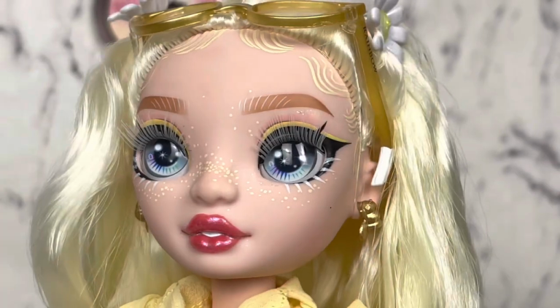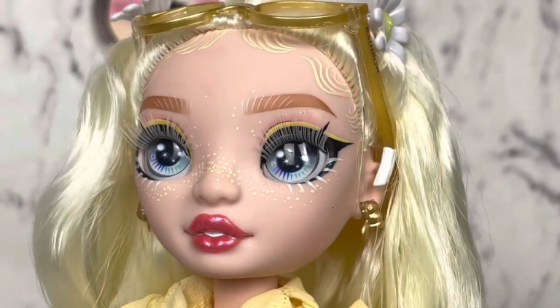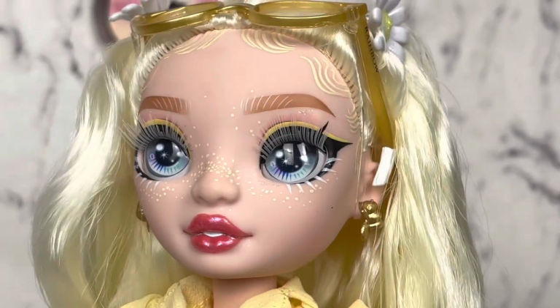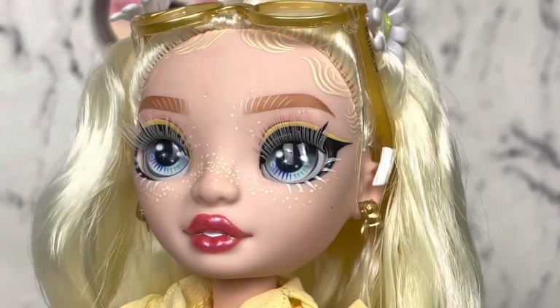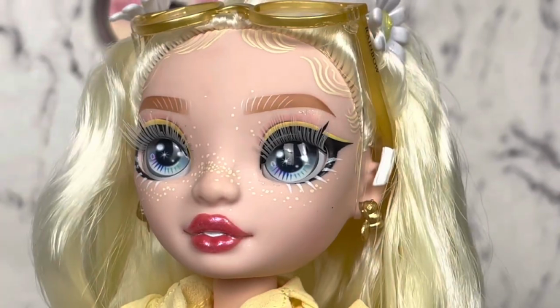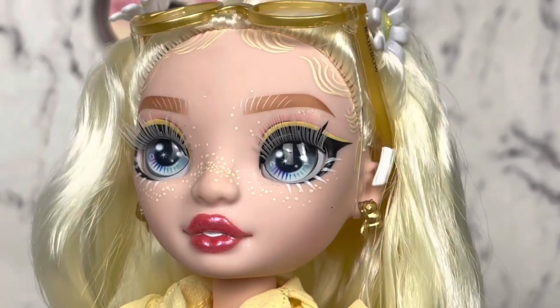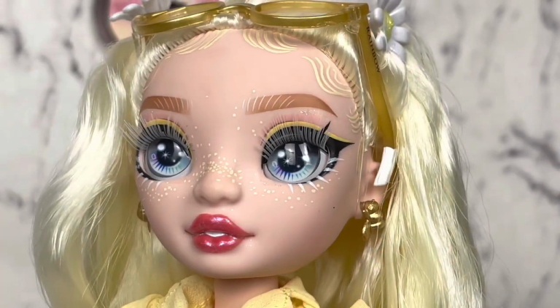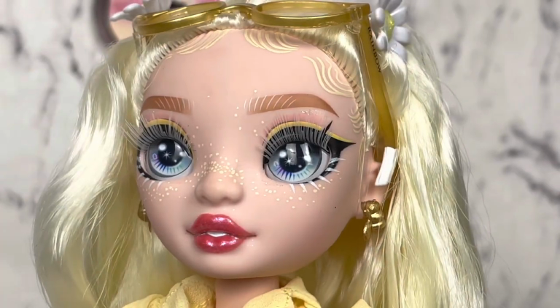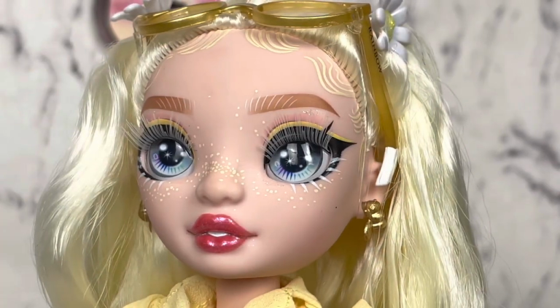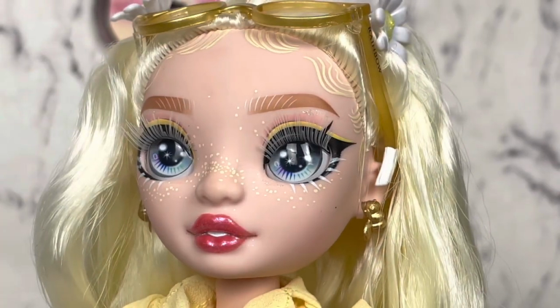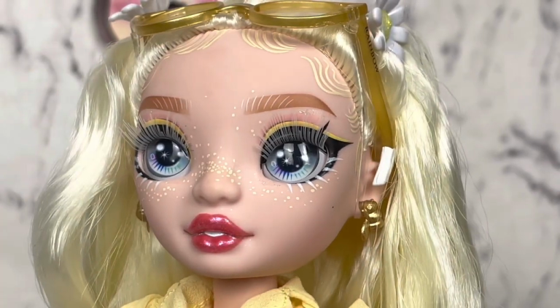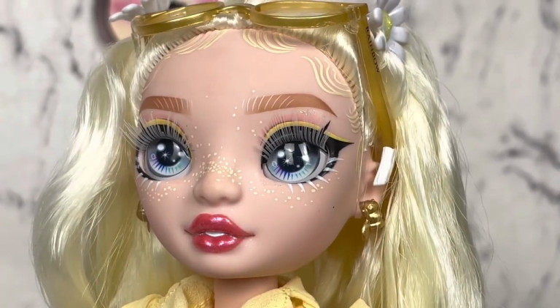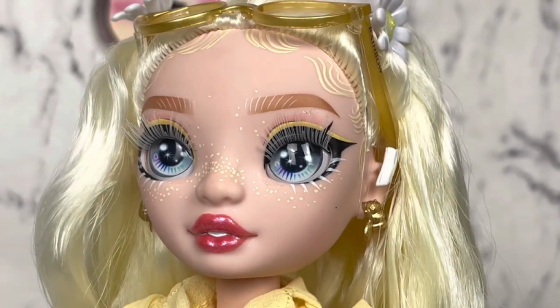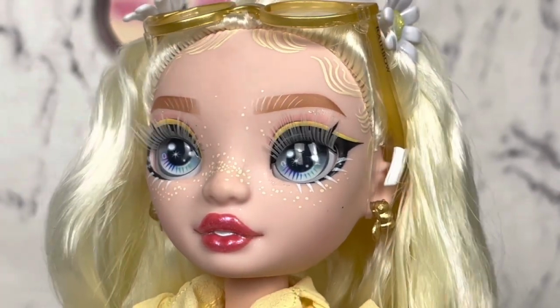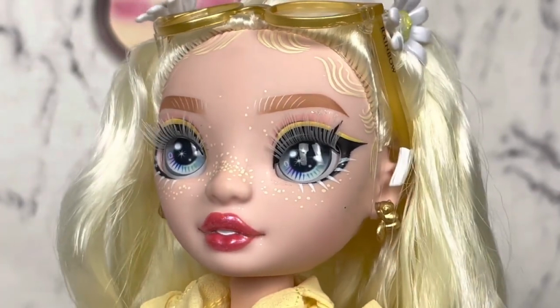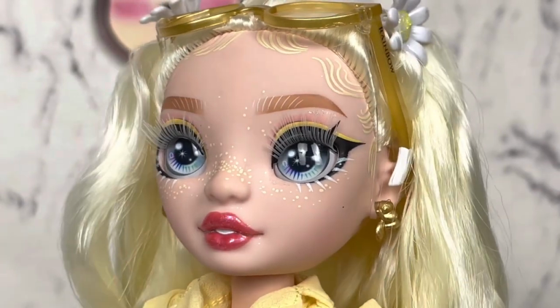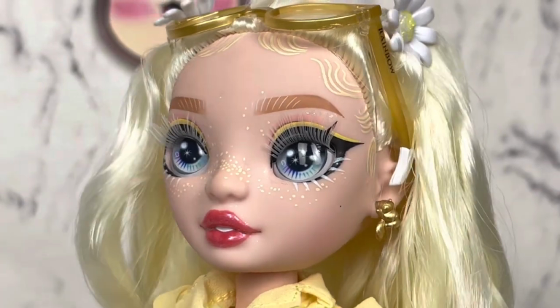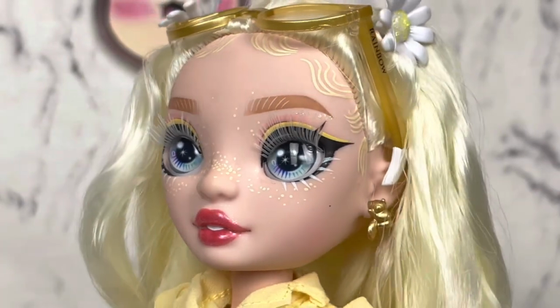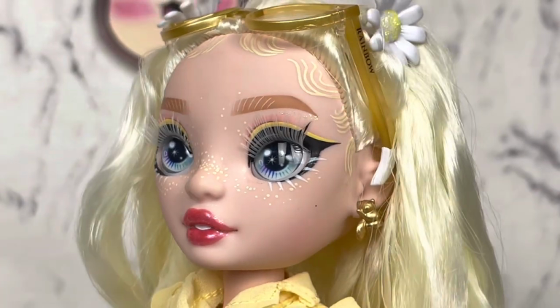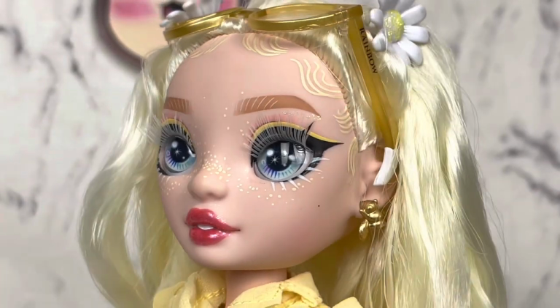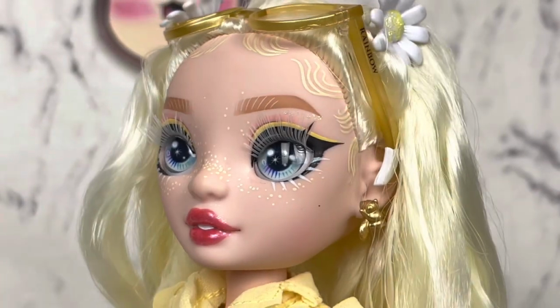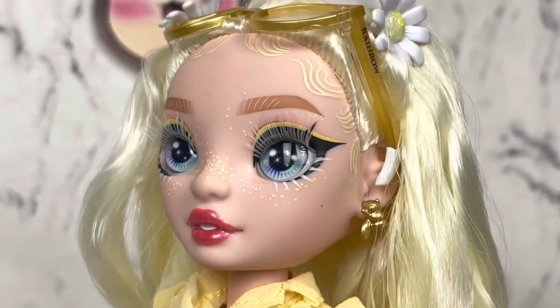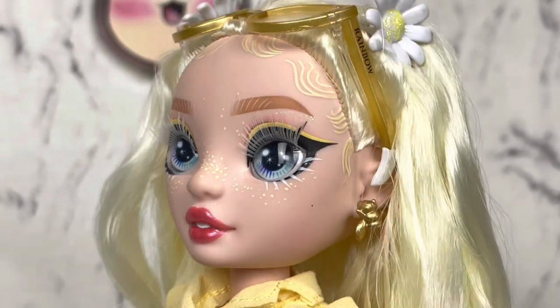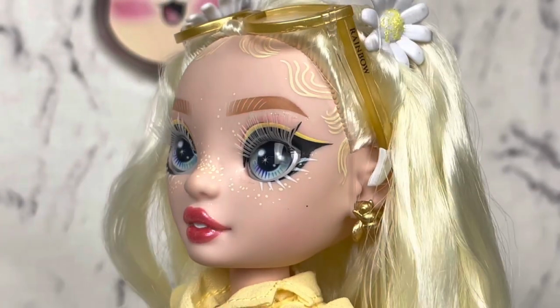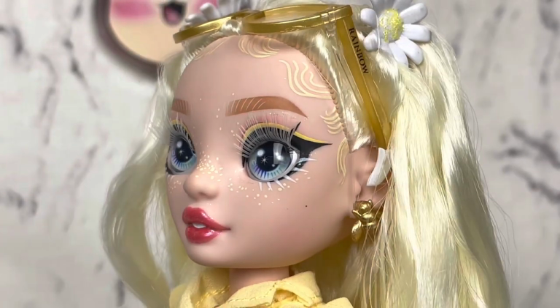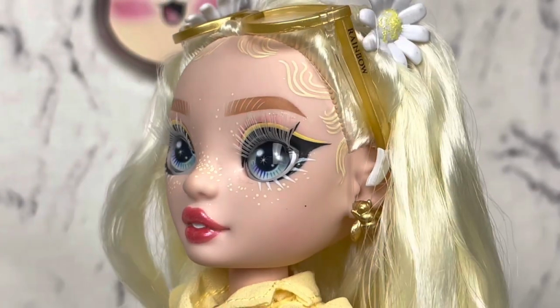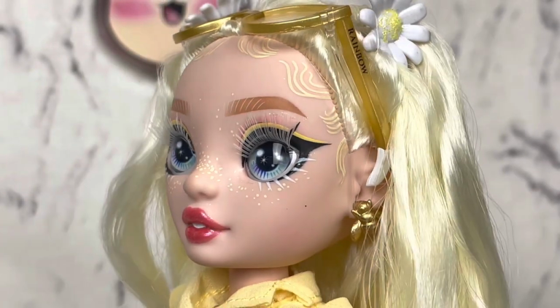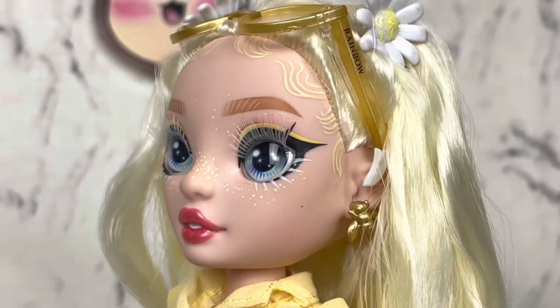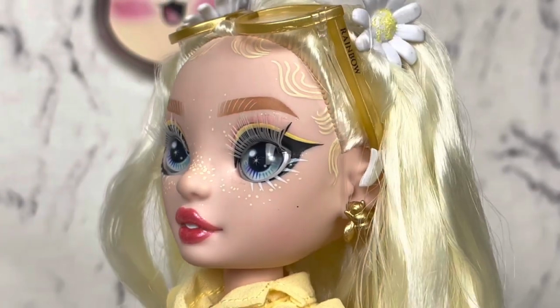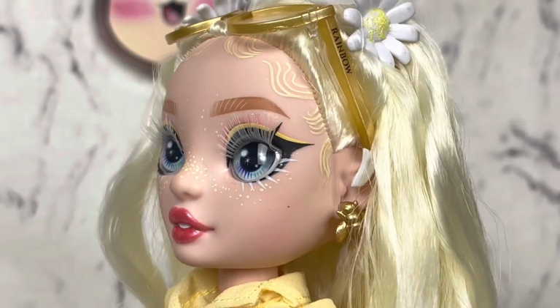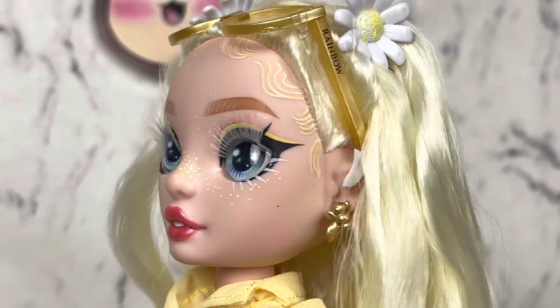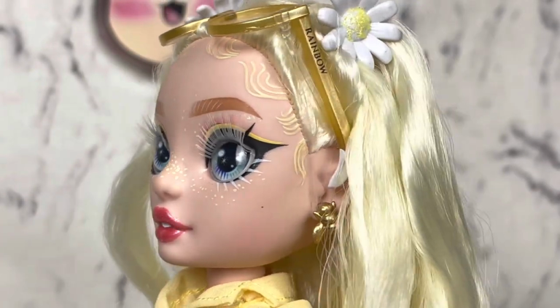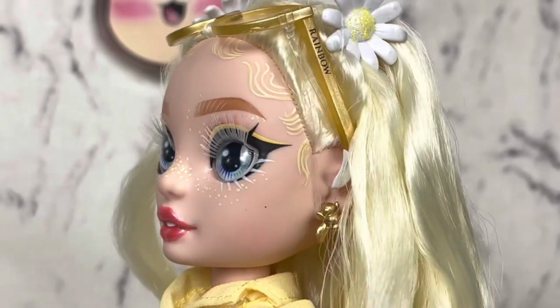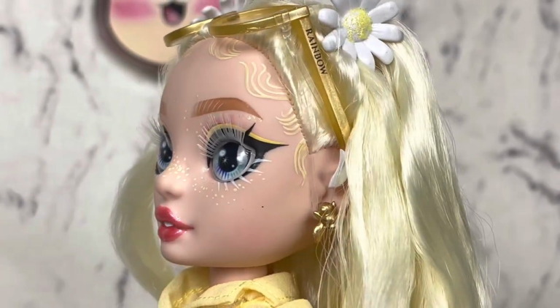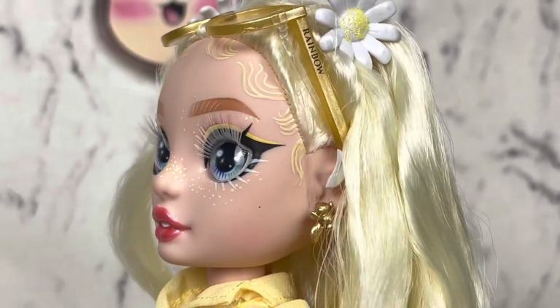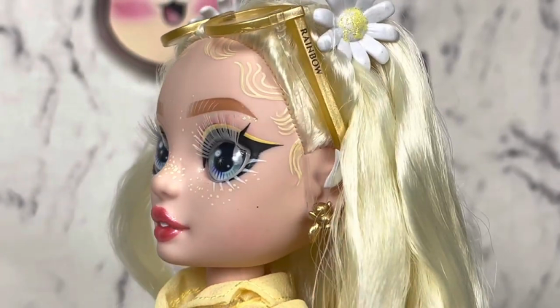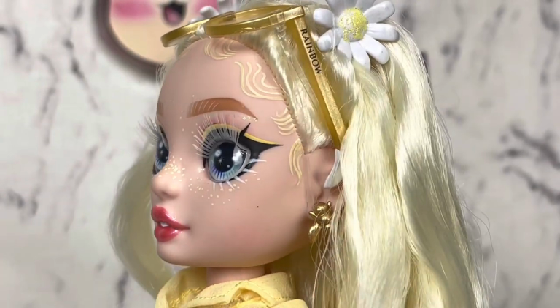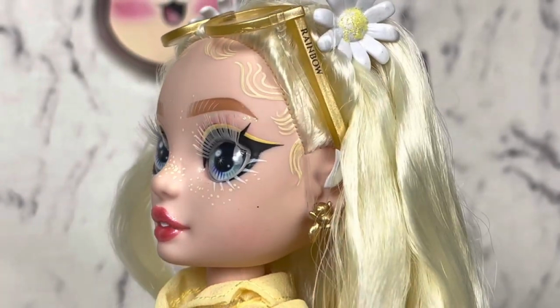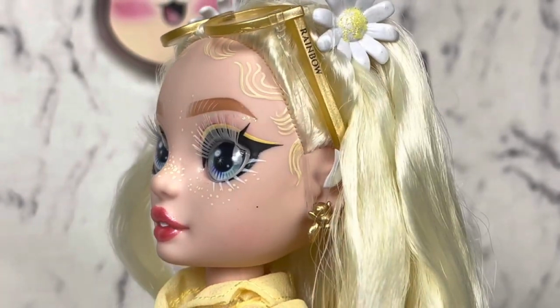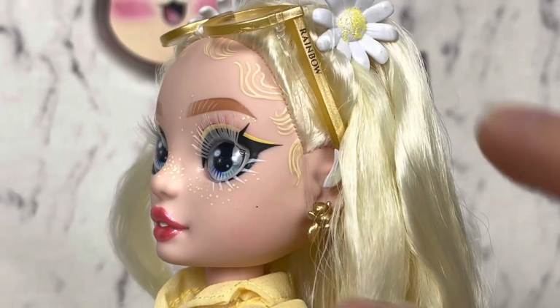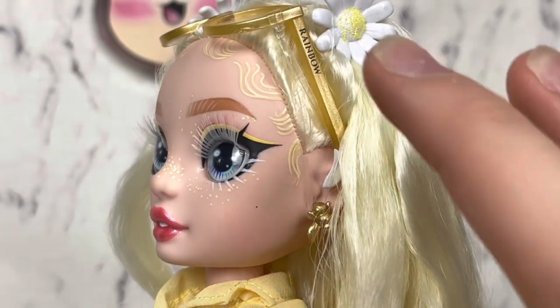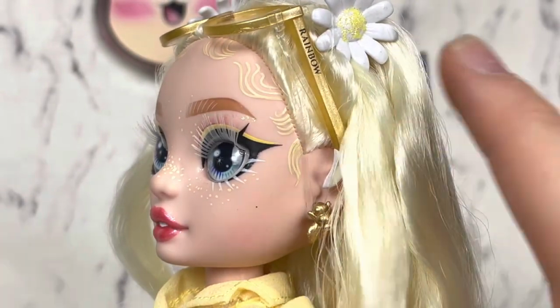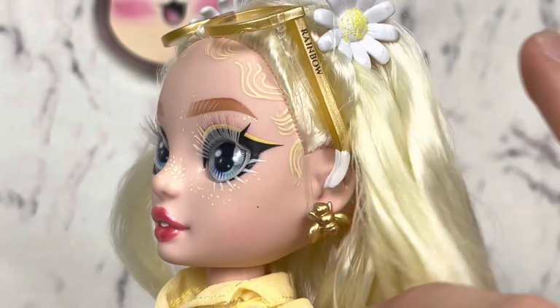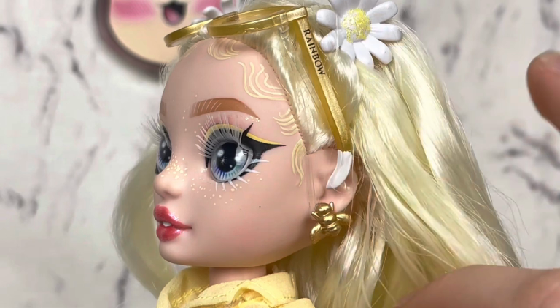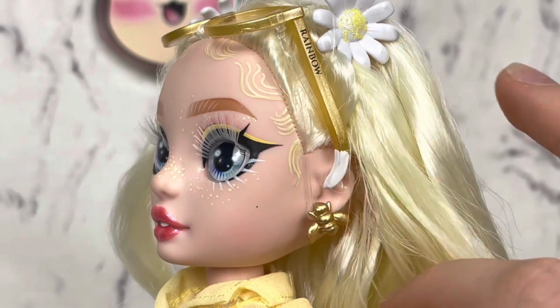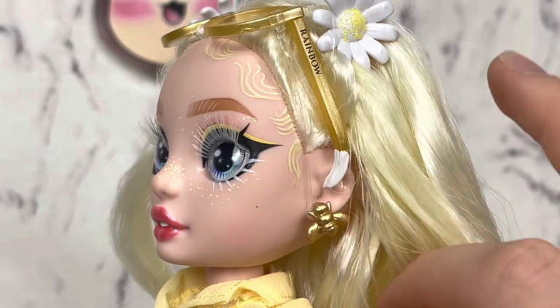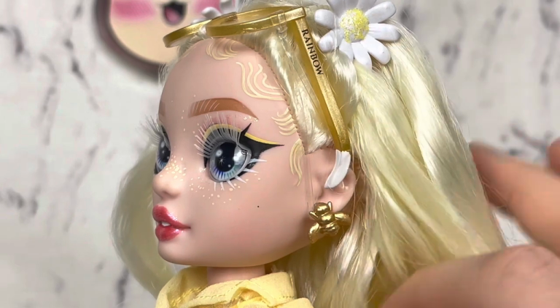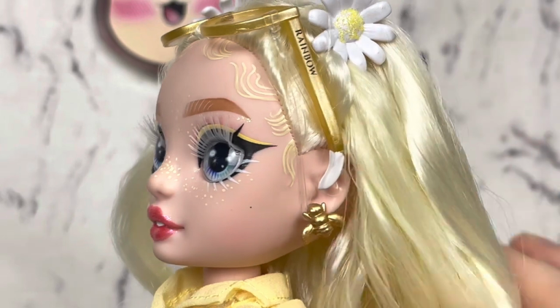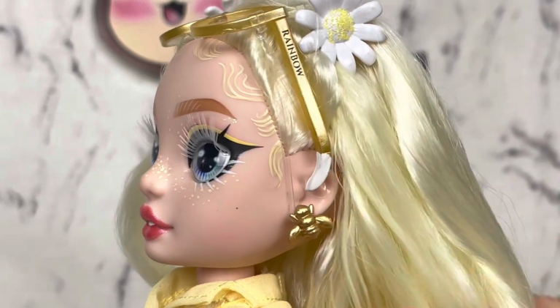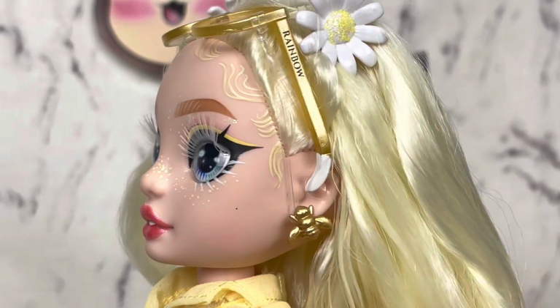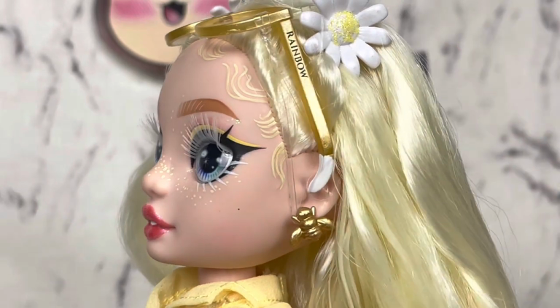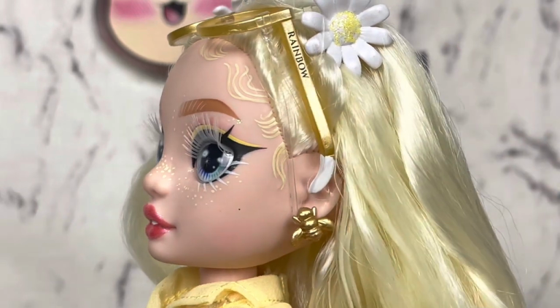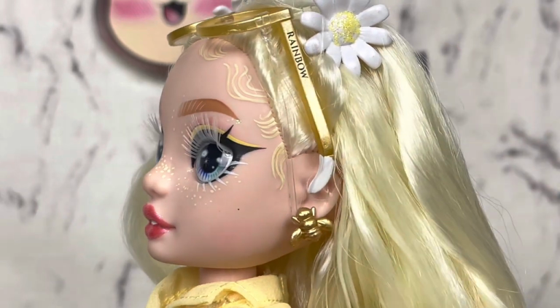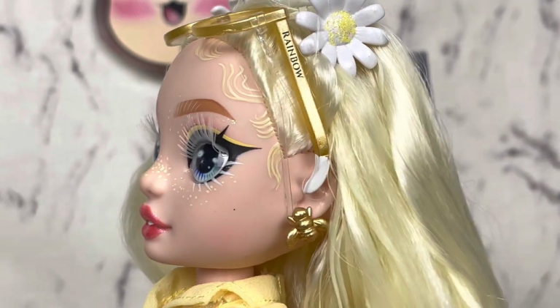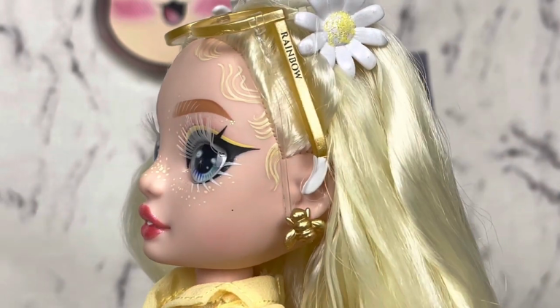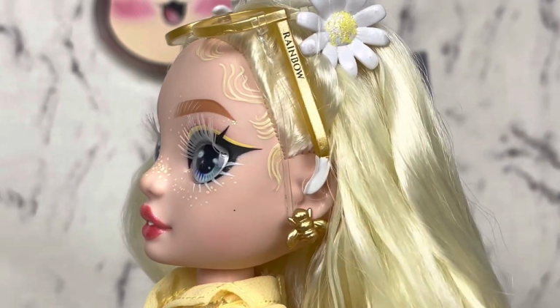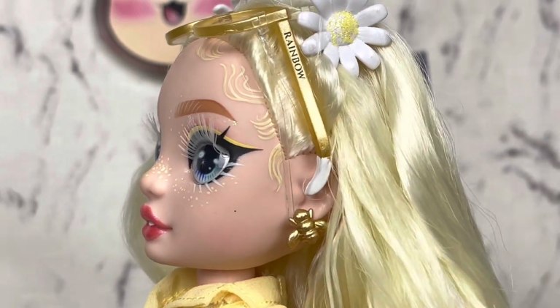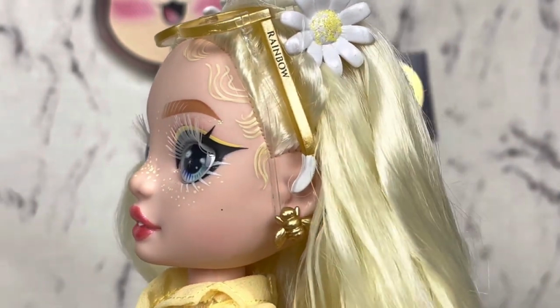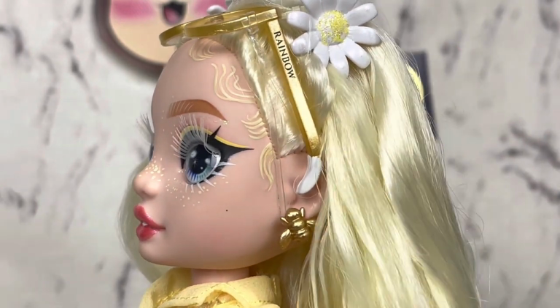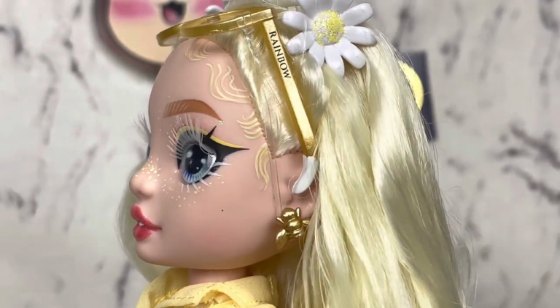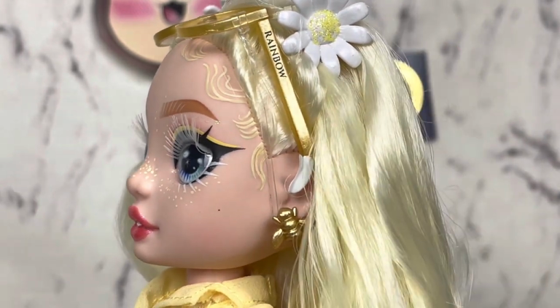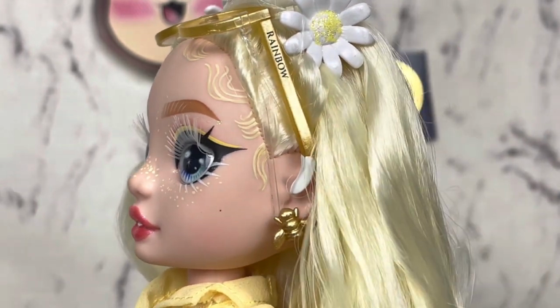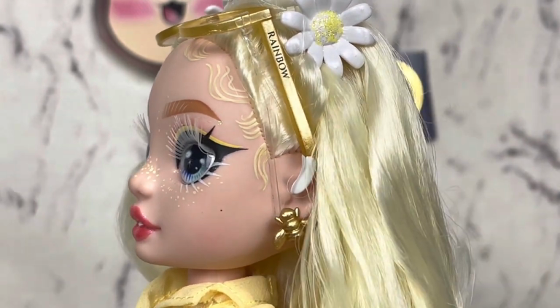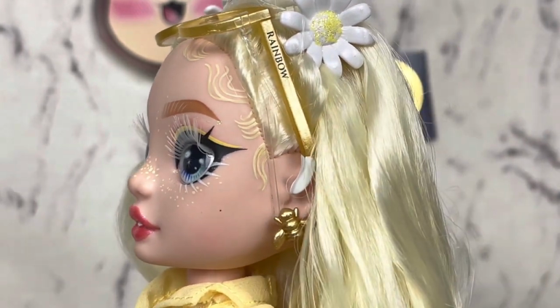The quality control on these Series 4 dolls, as of right now, is pretty questionable.